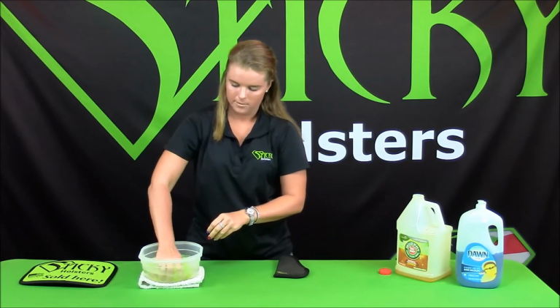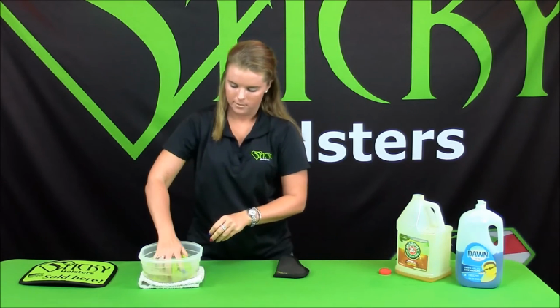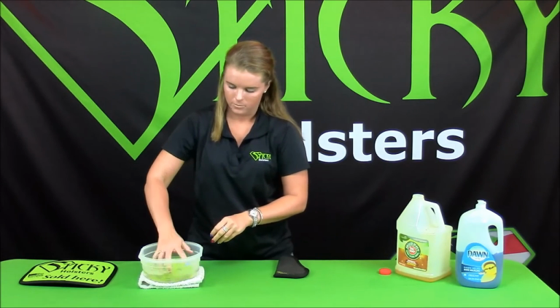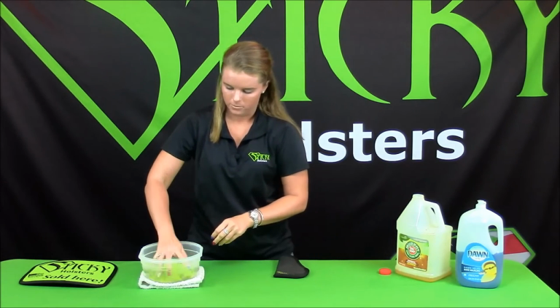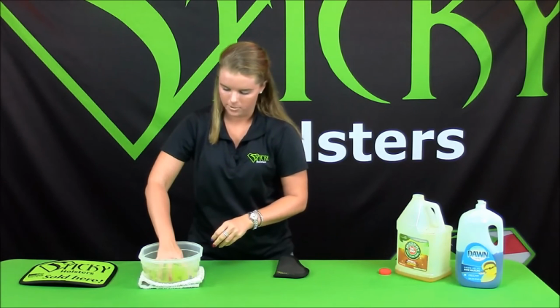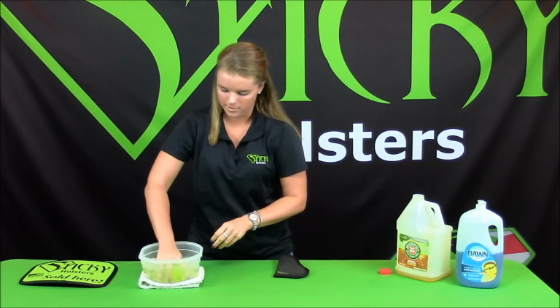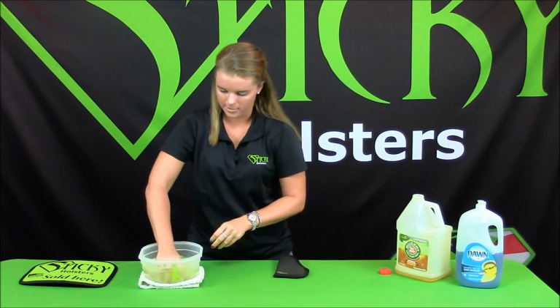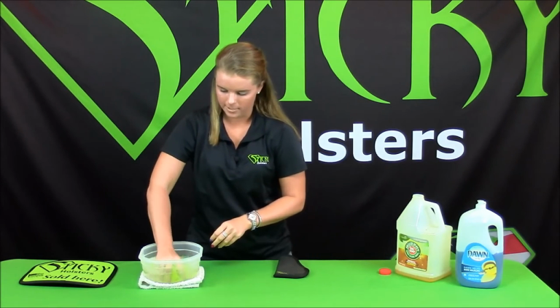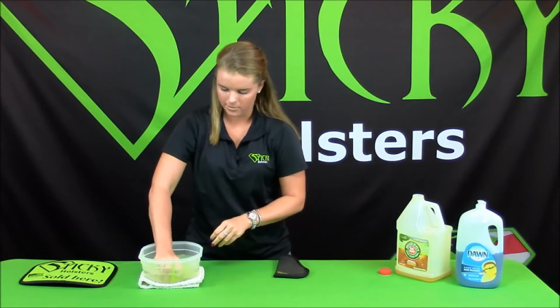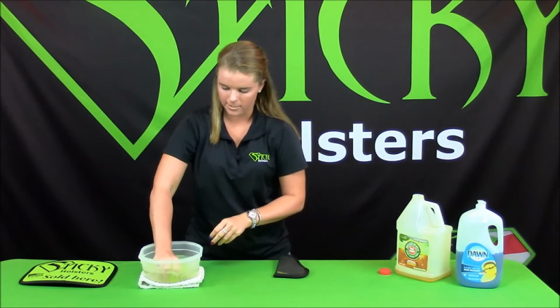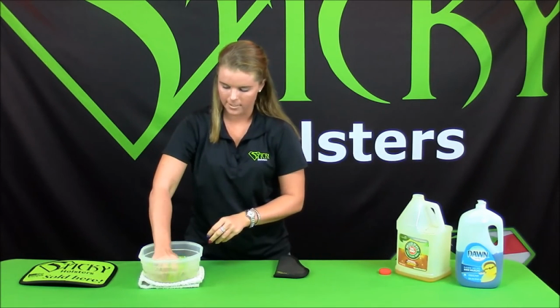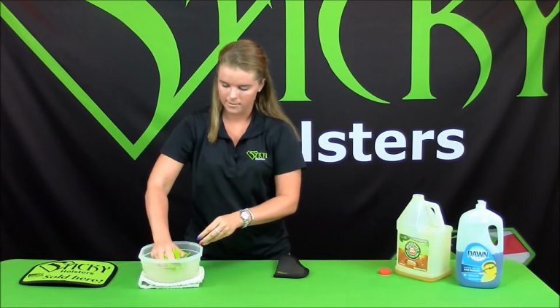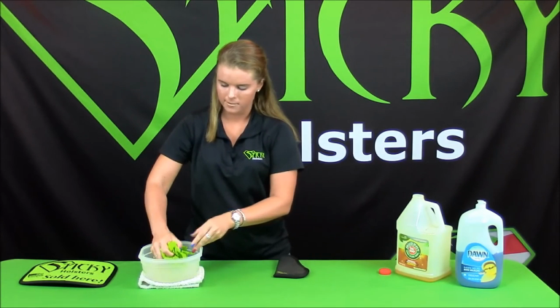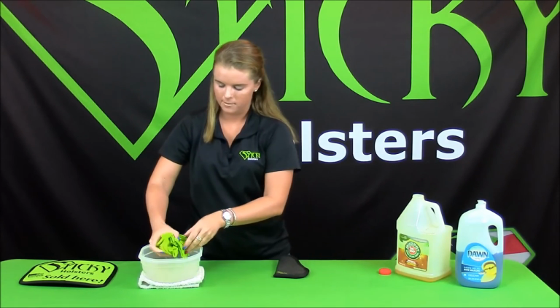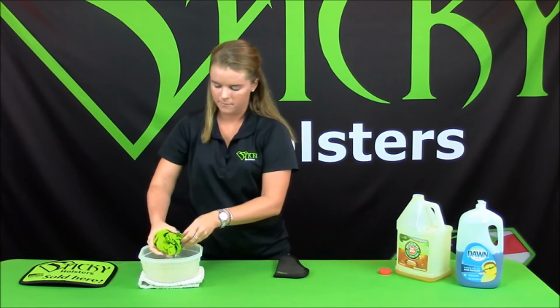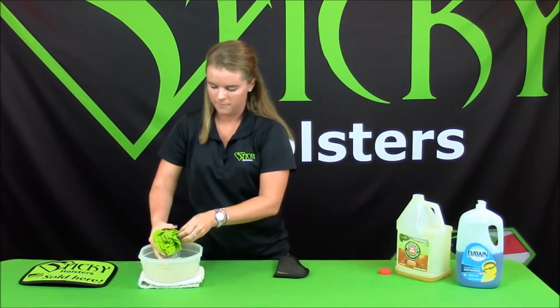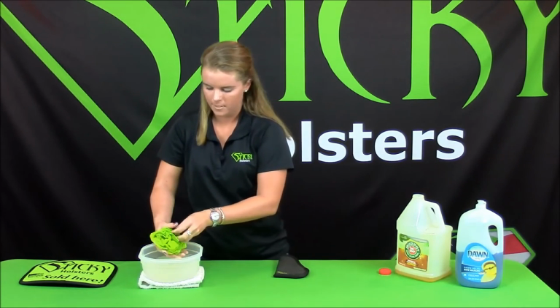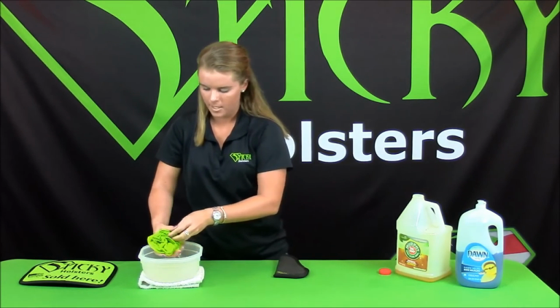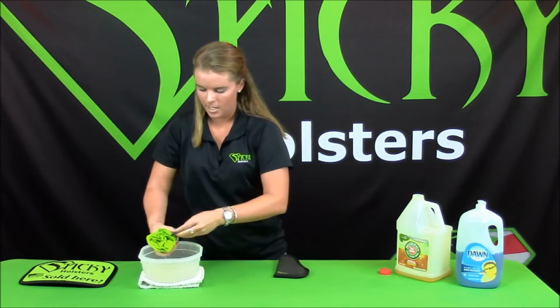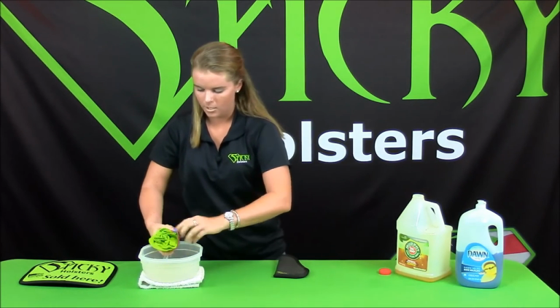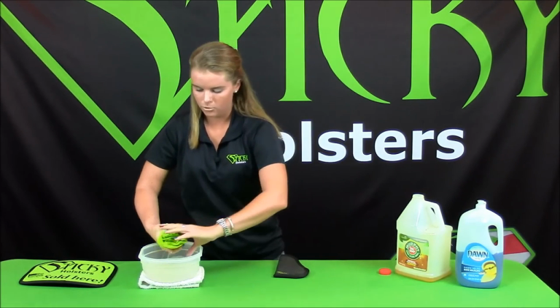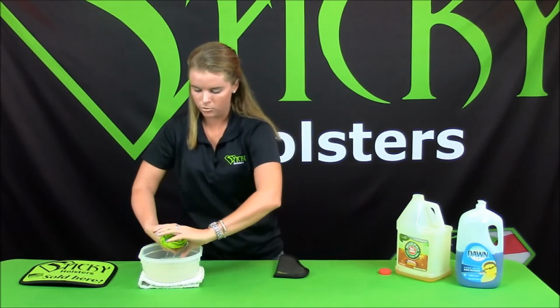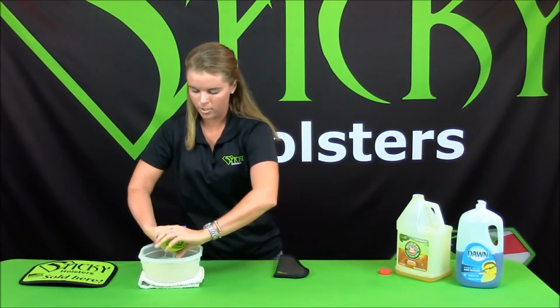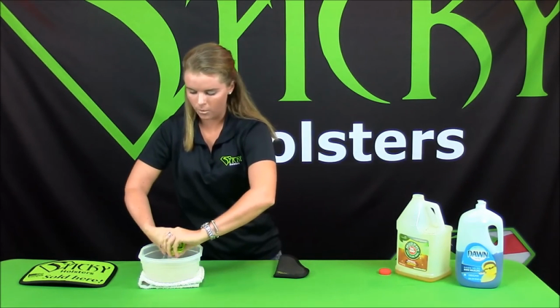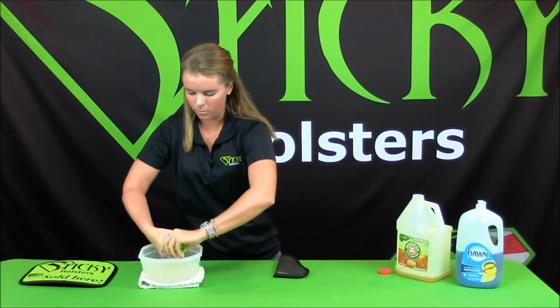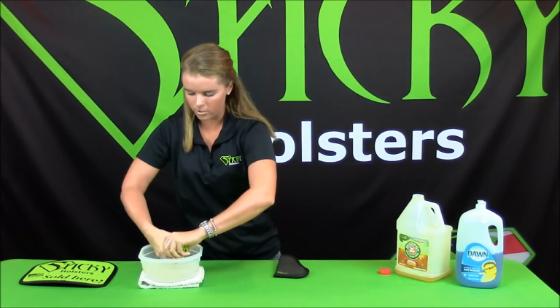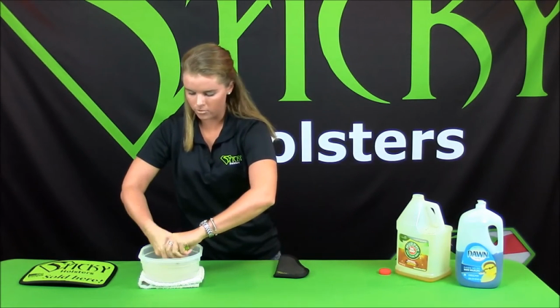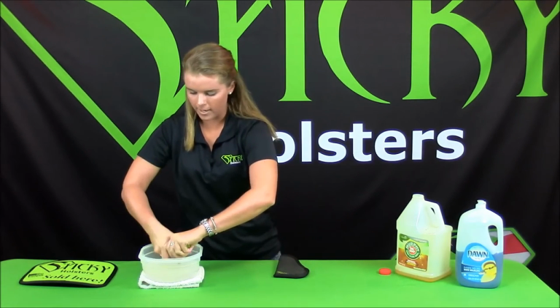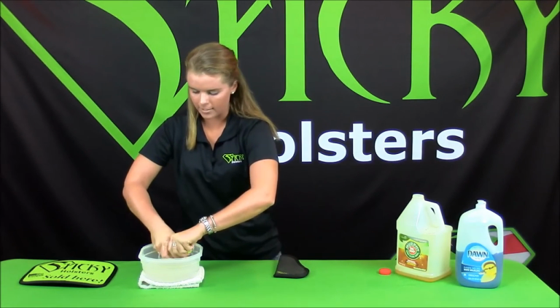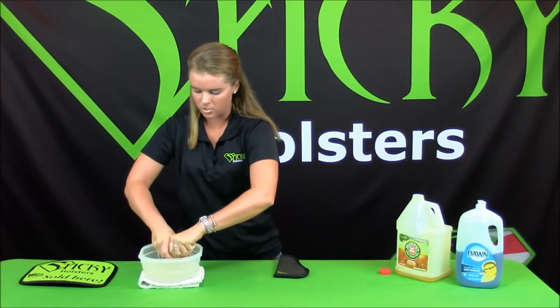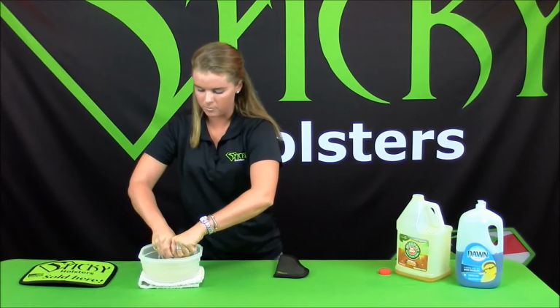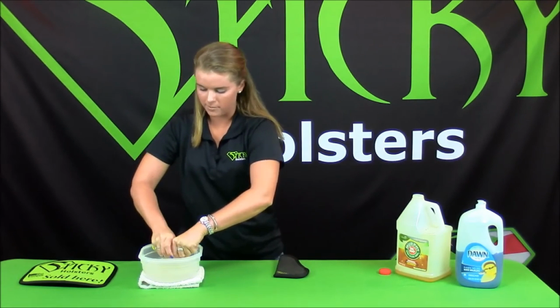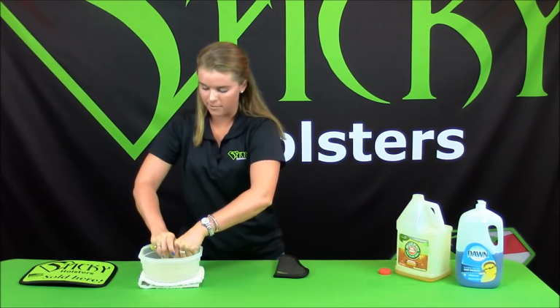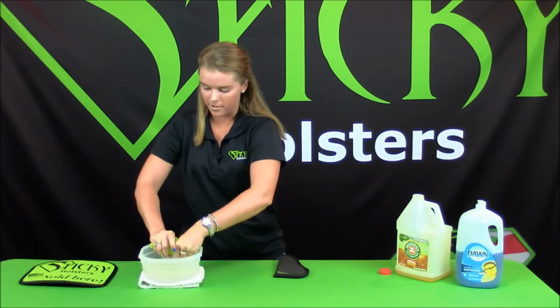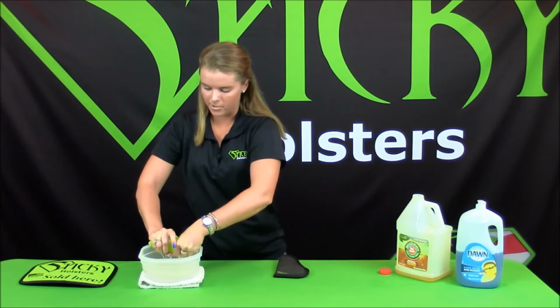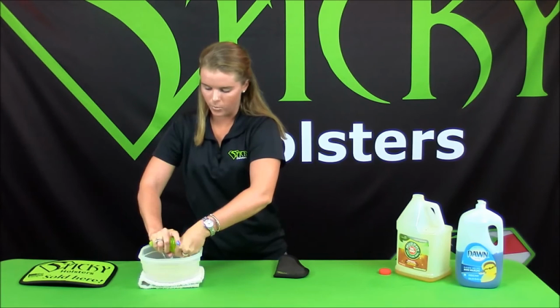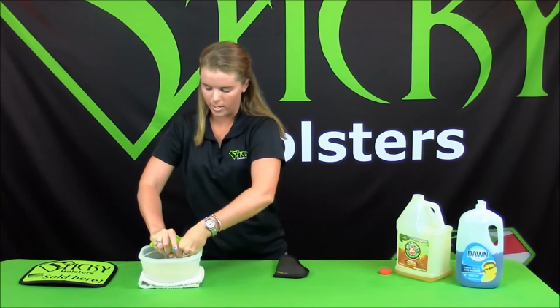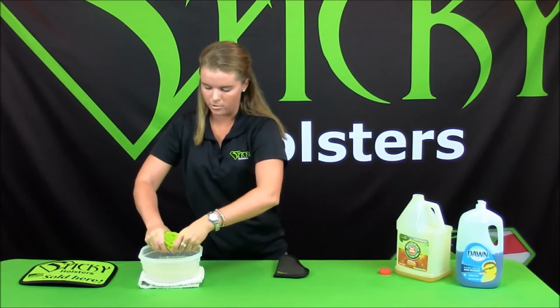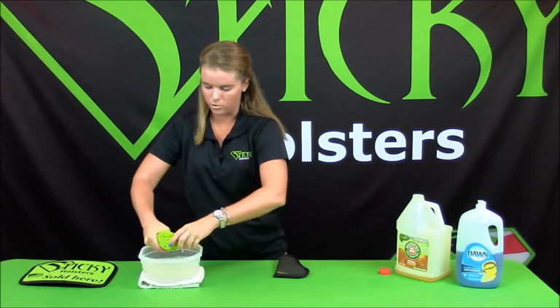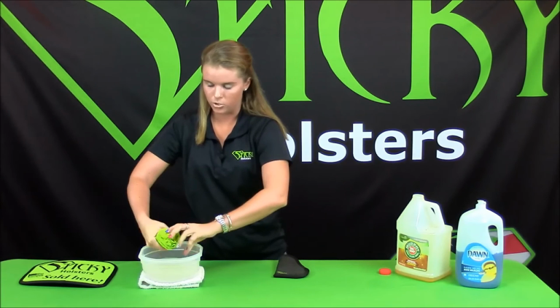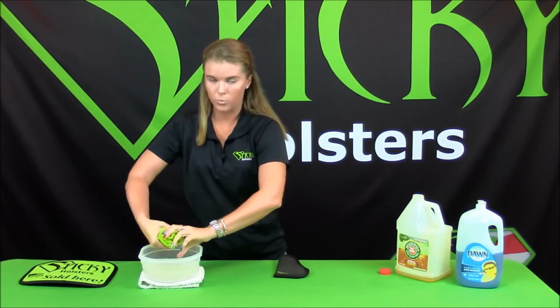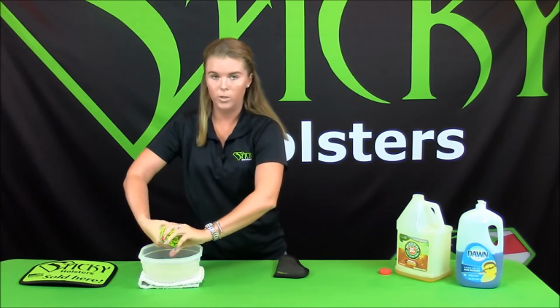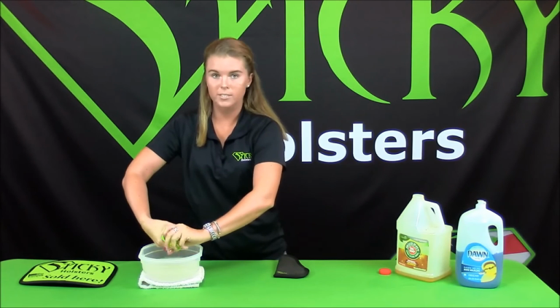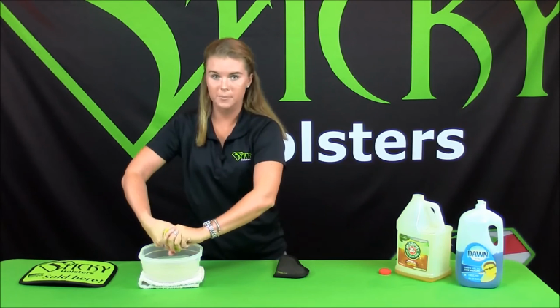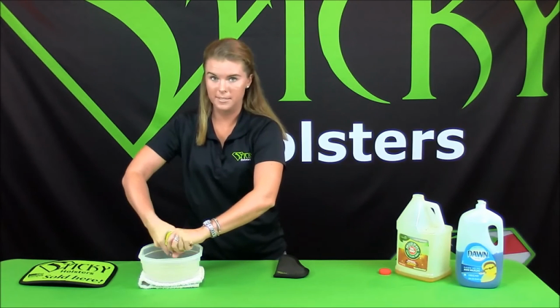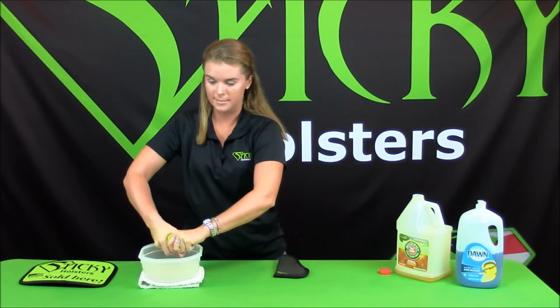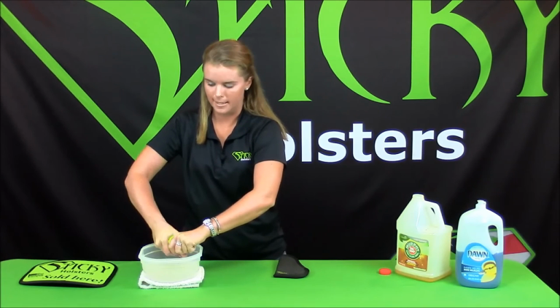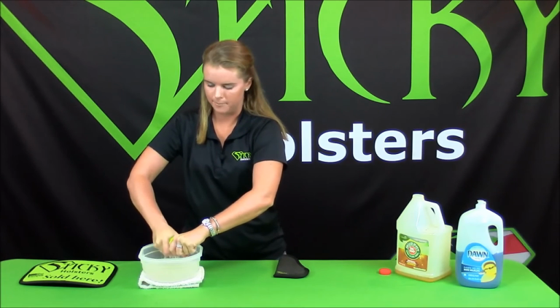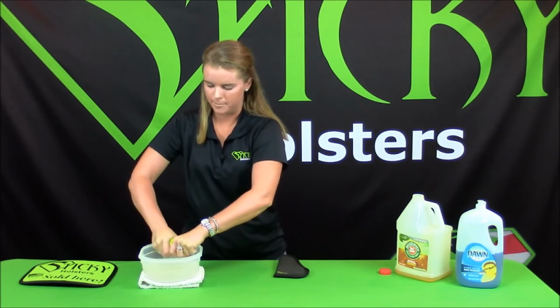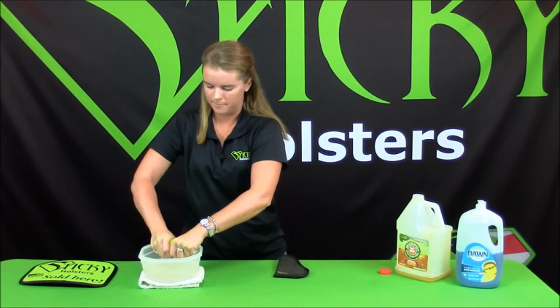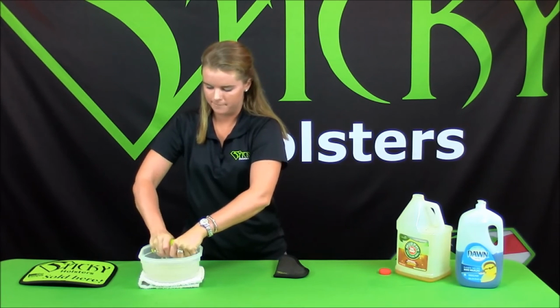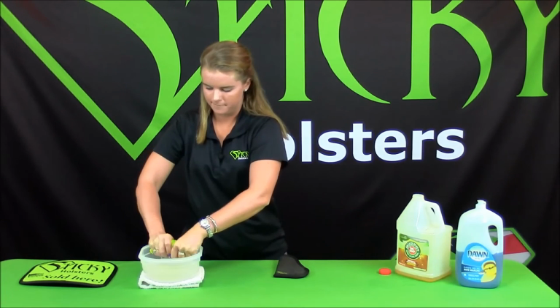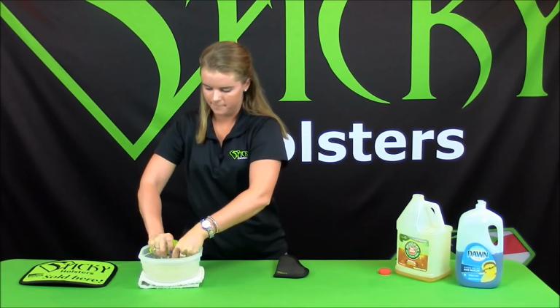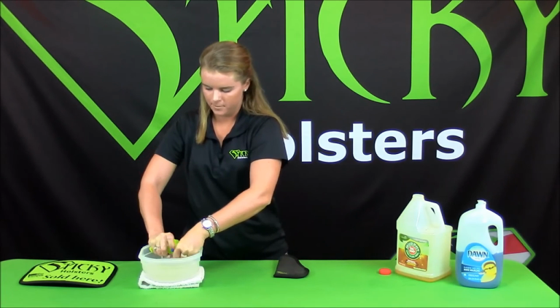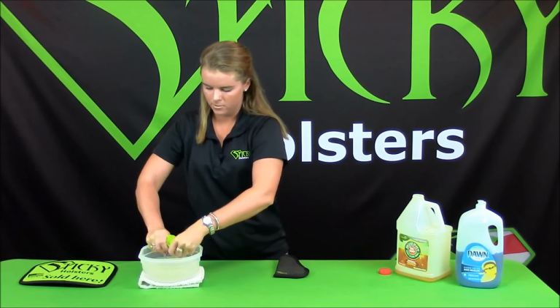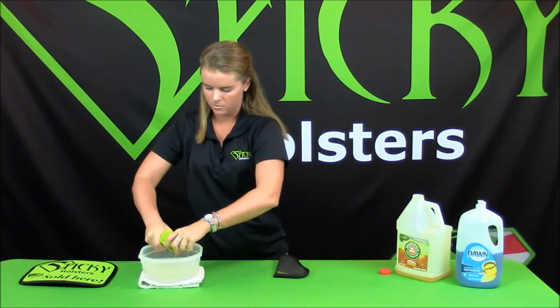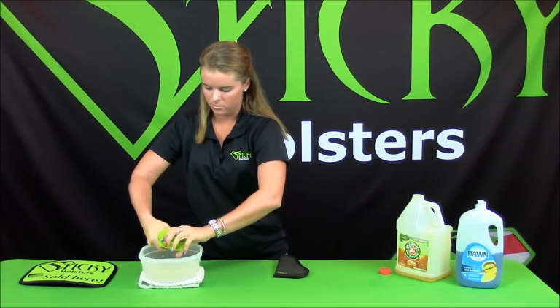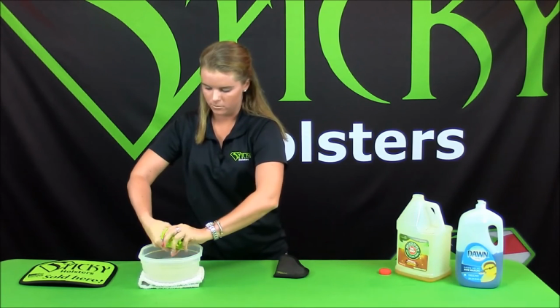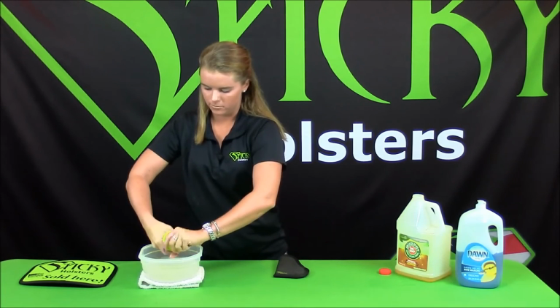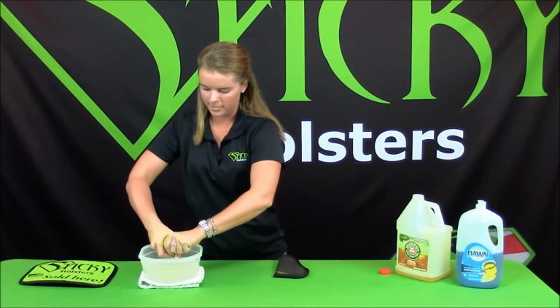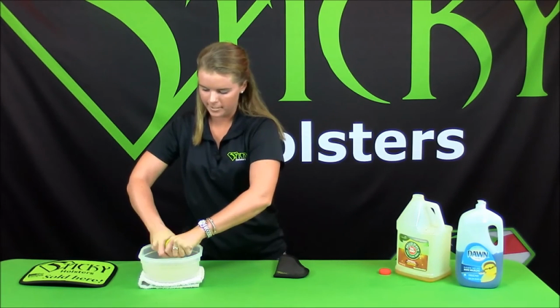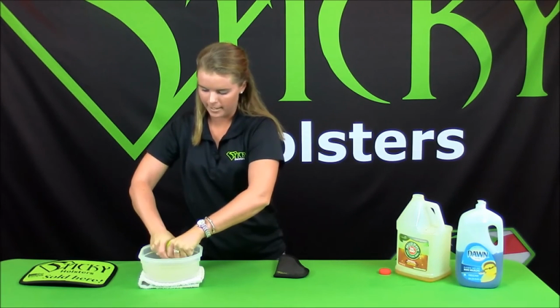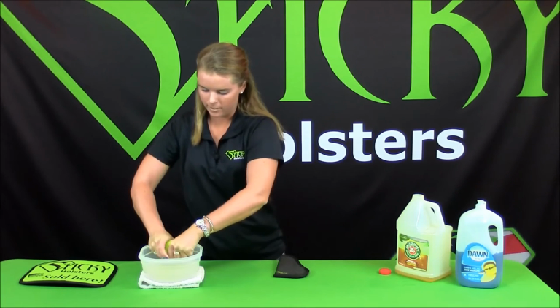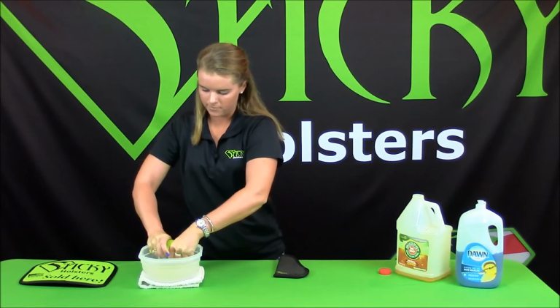We'll rinse it out again. You do not want your rag to be very wet — you just want it to be damp. So we'll wring it out.